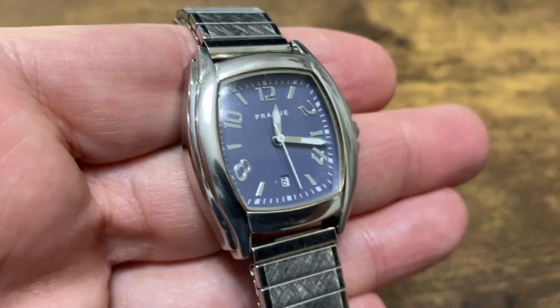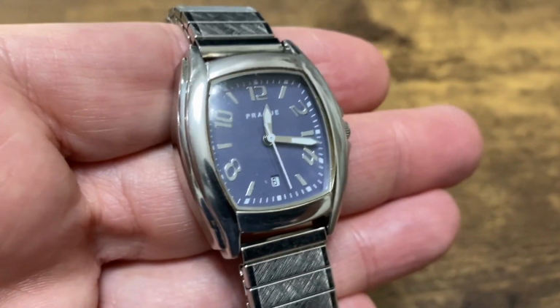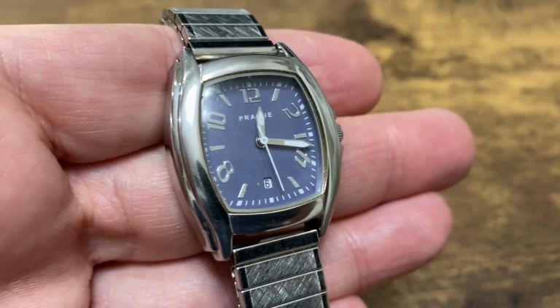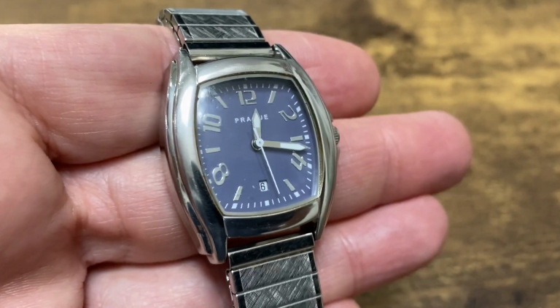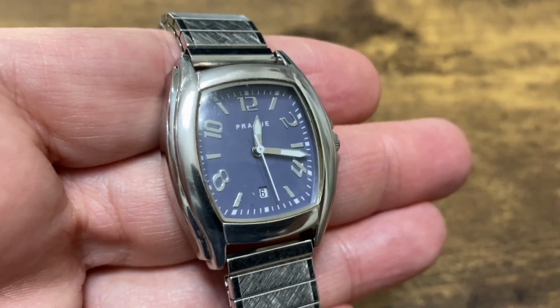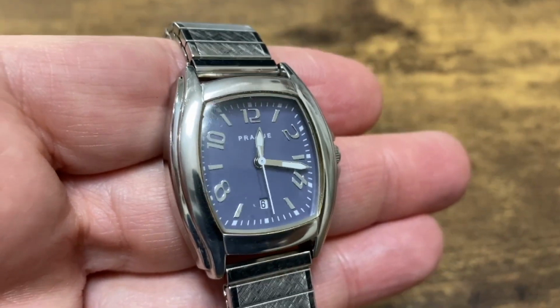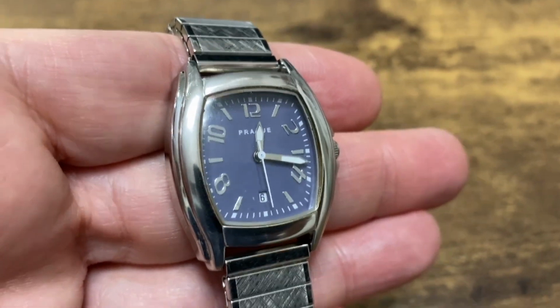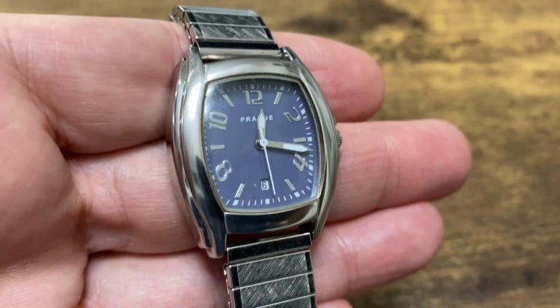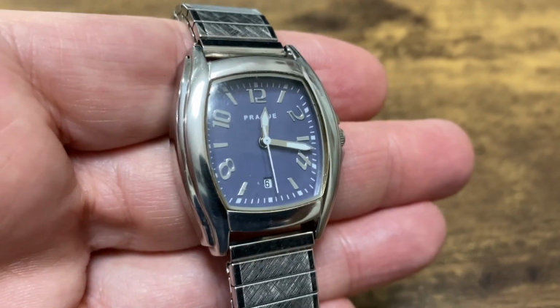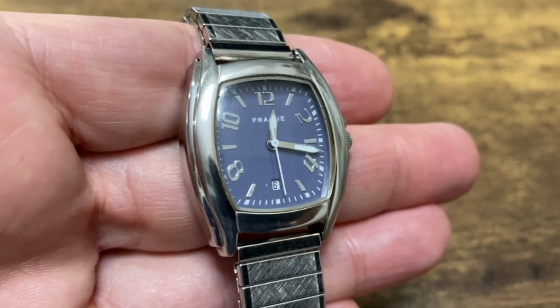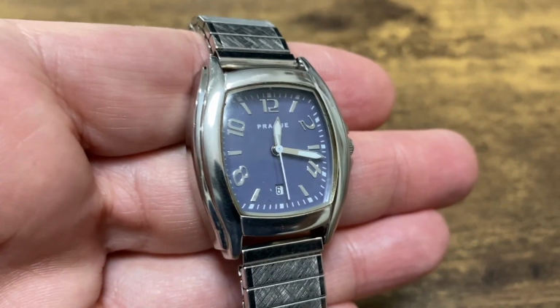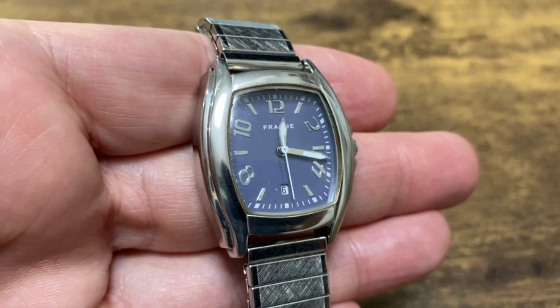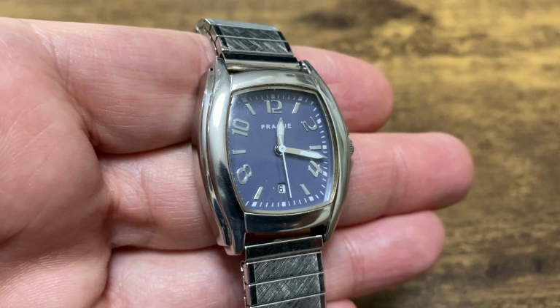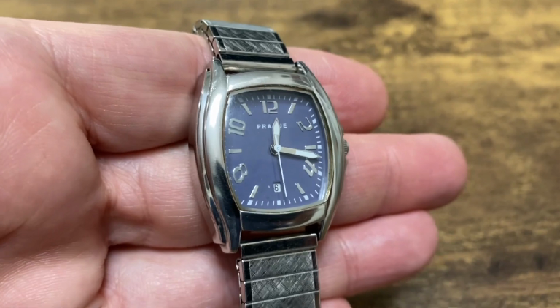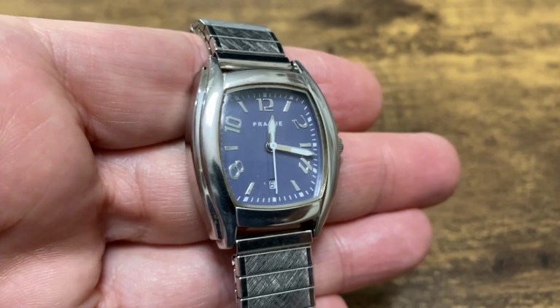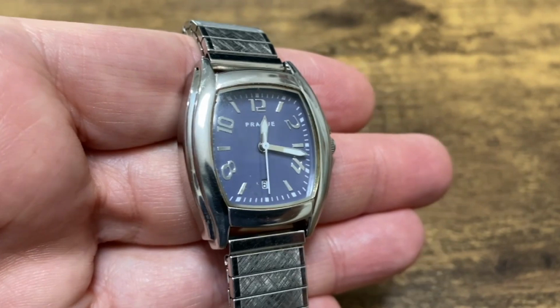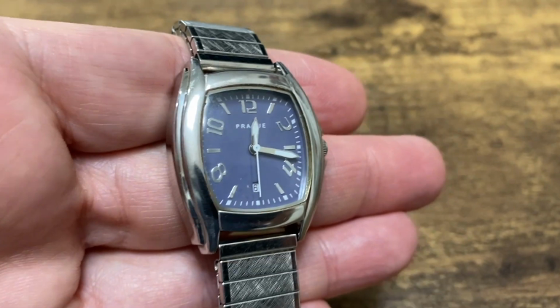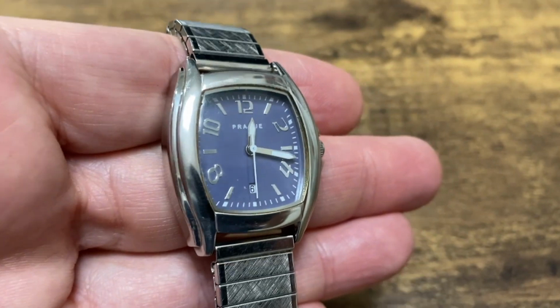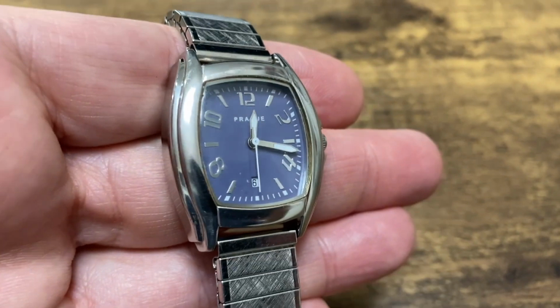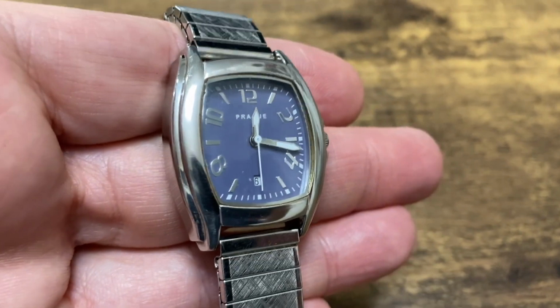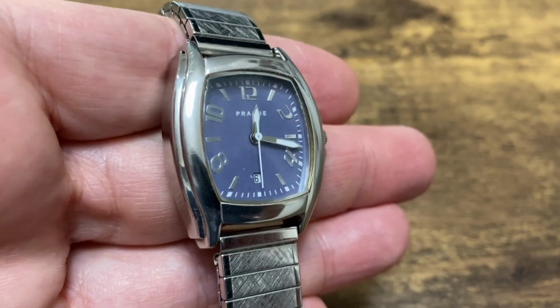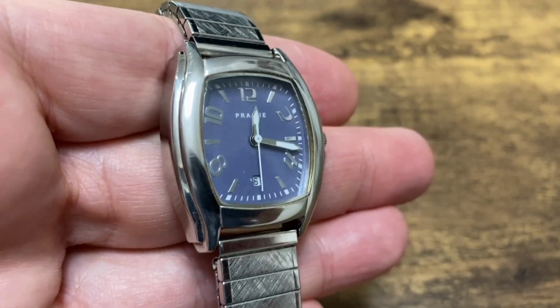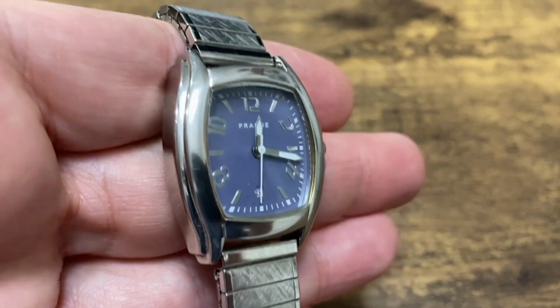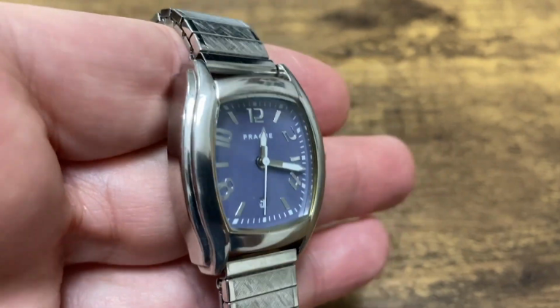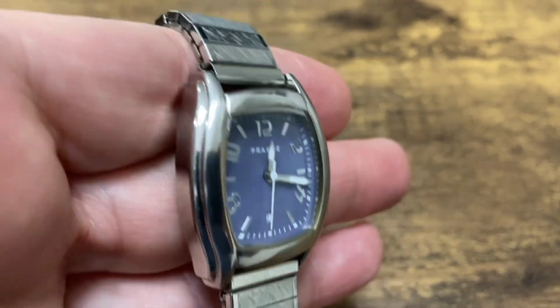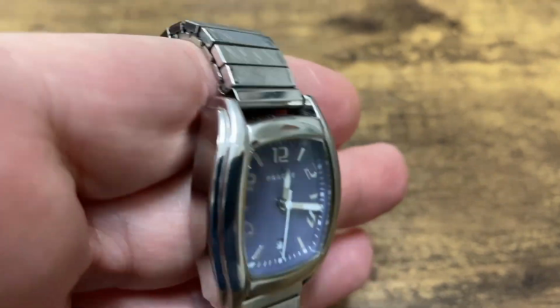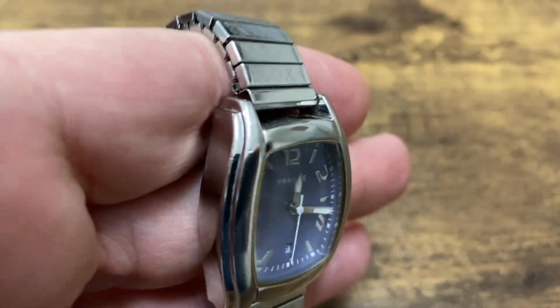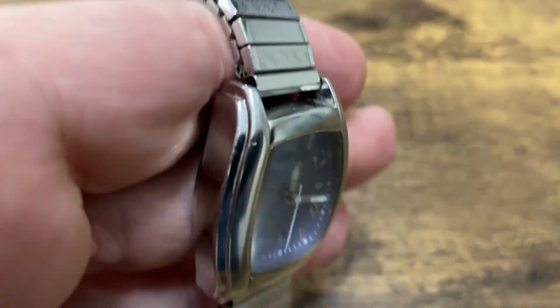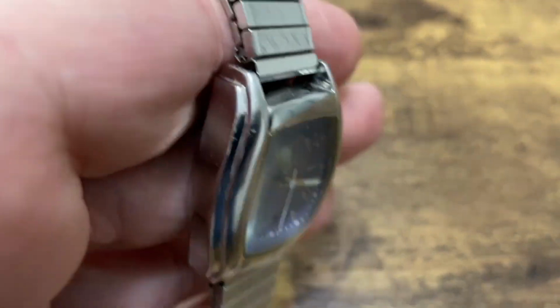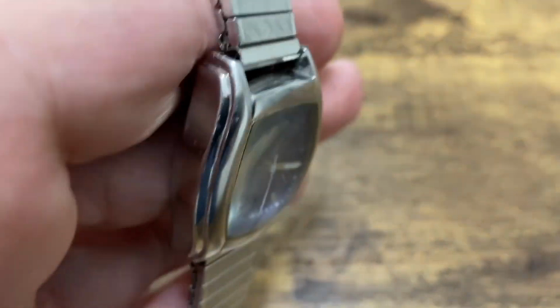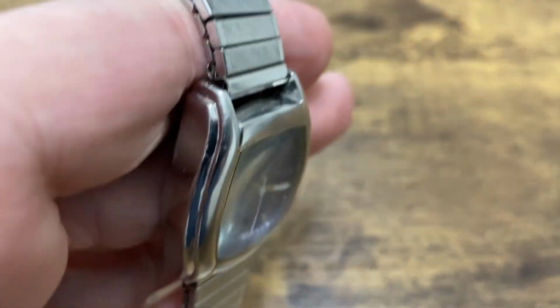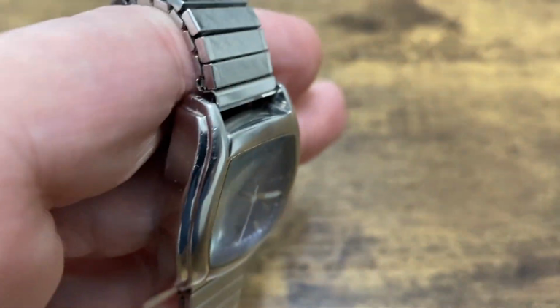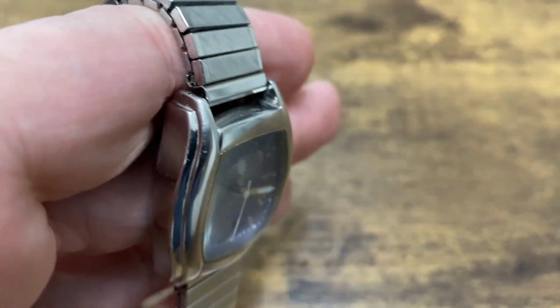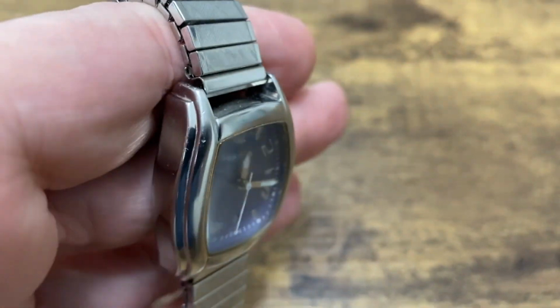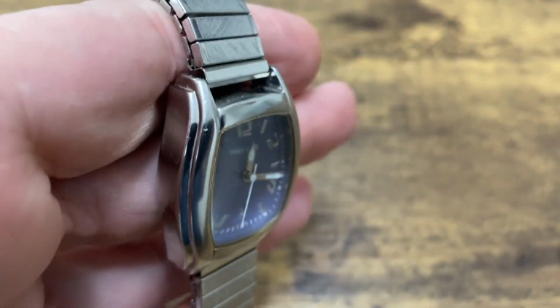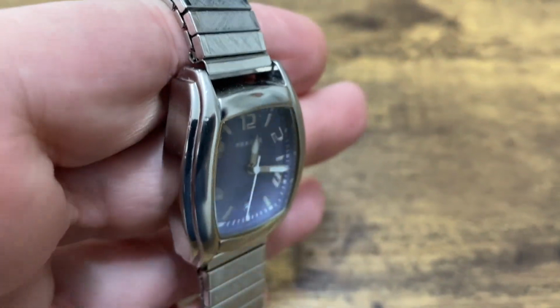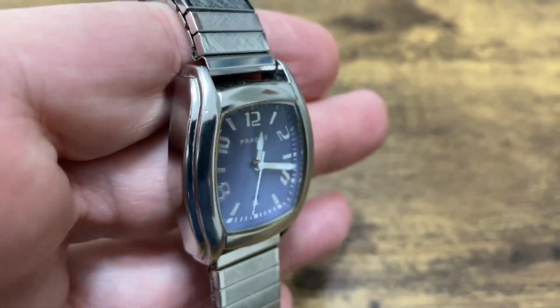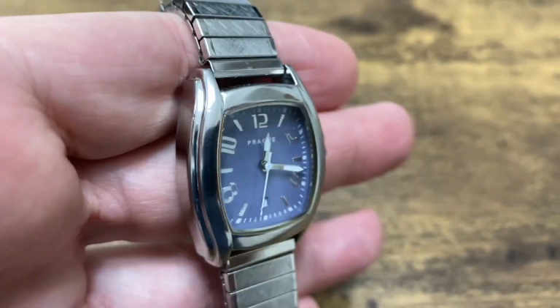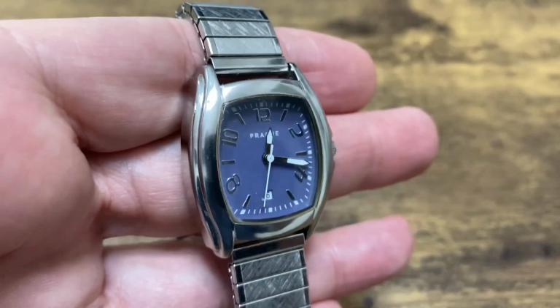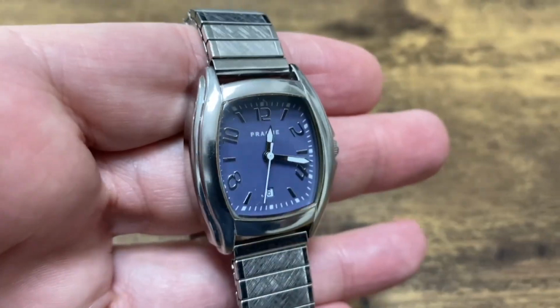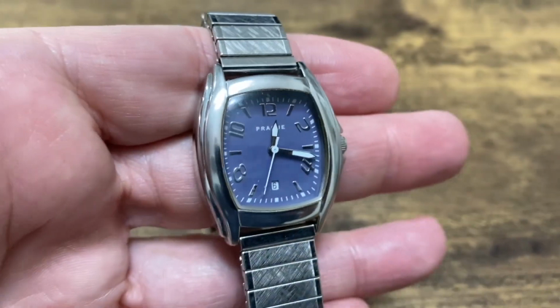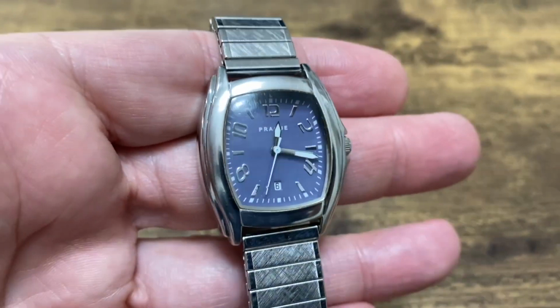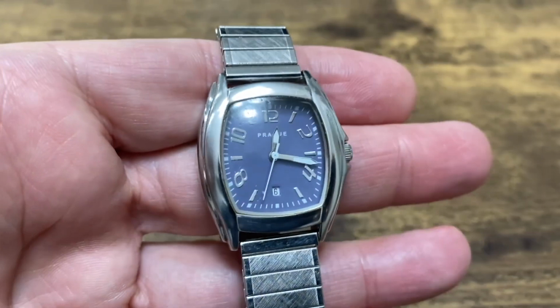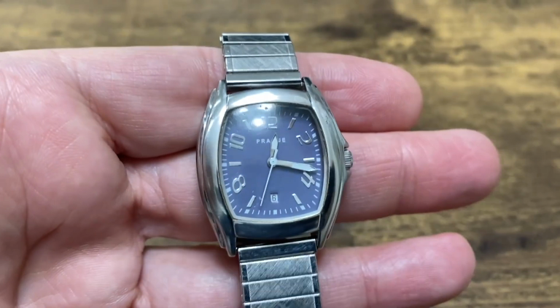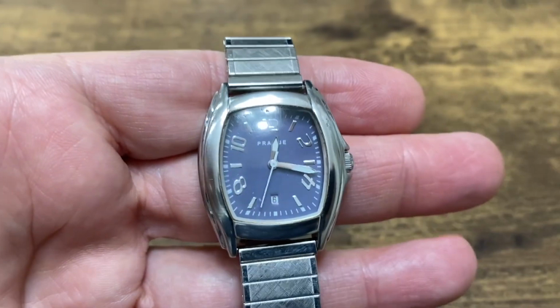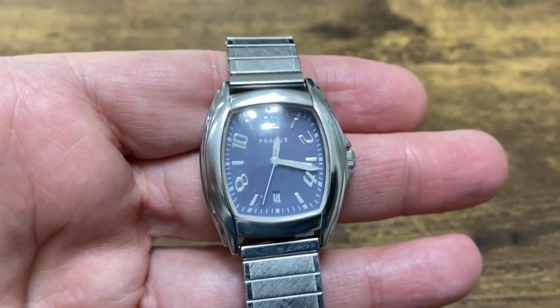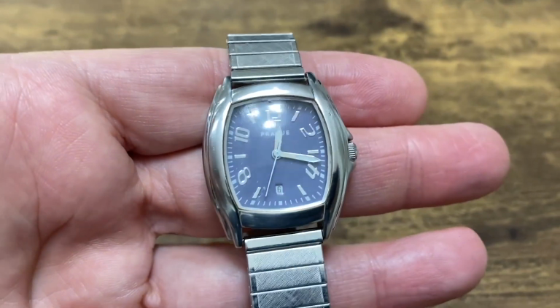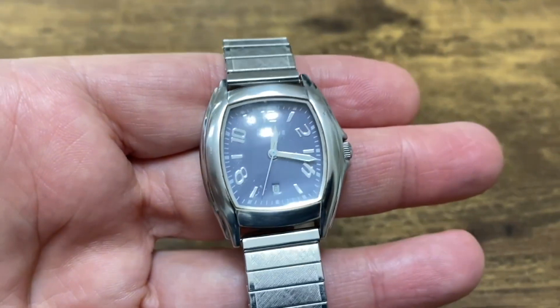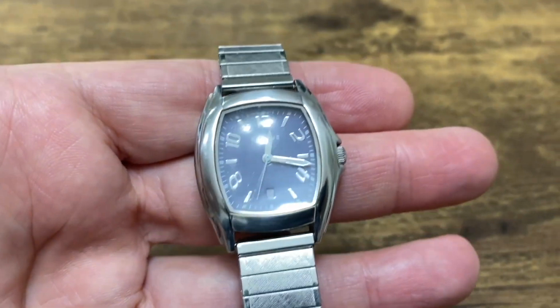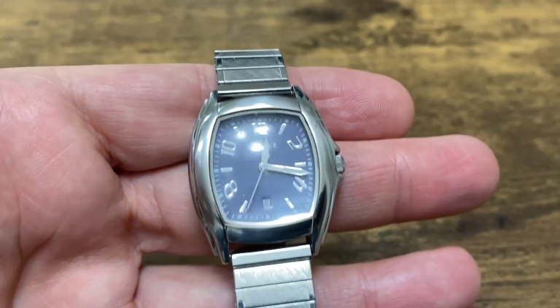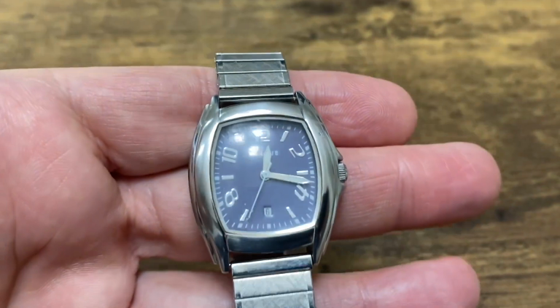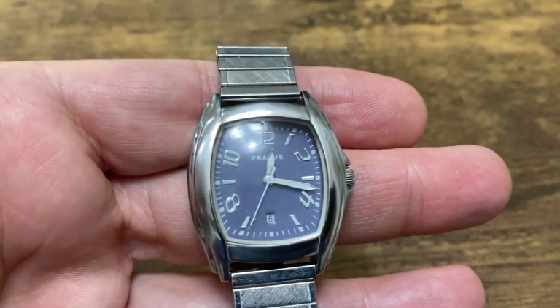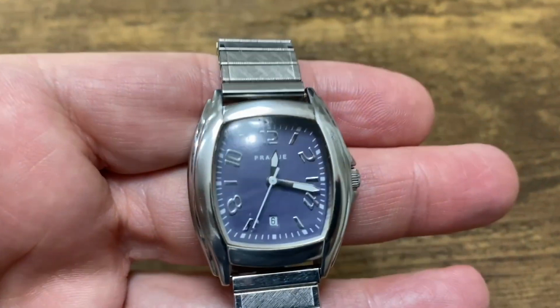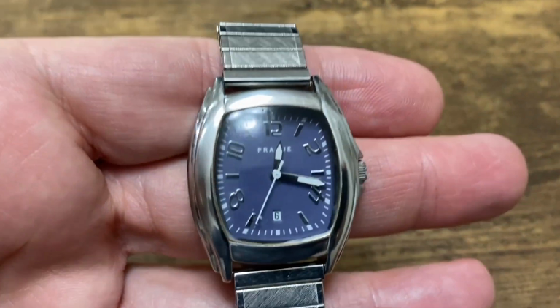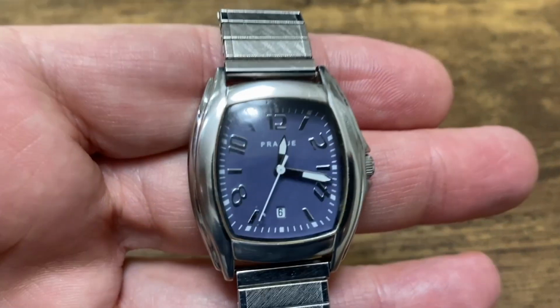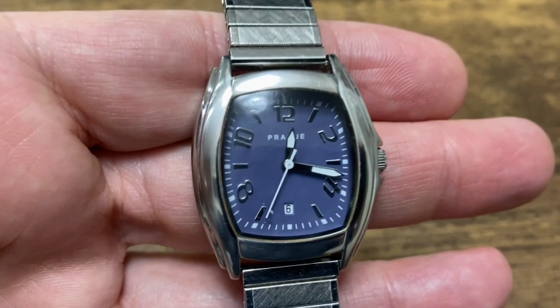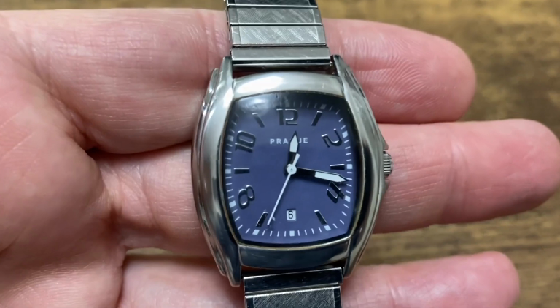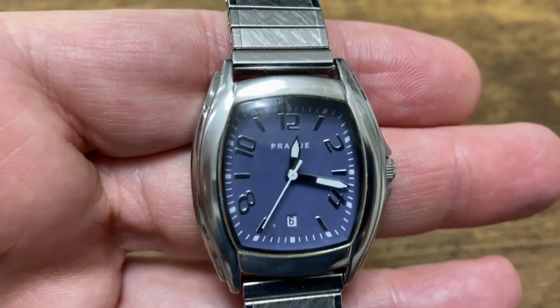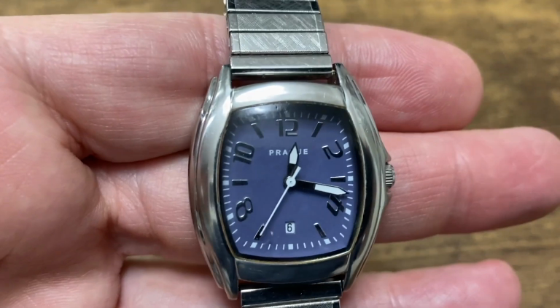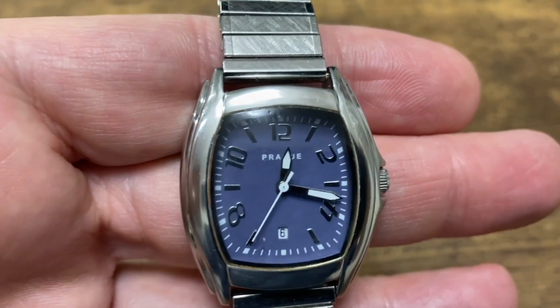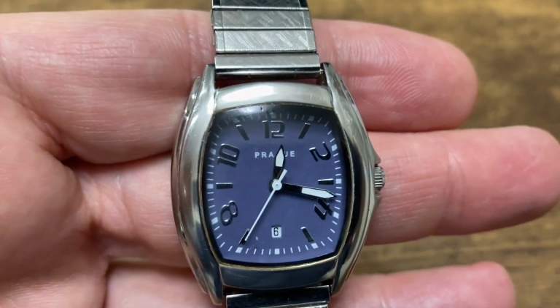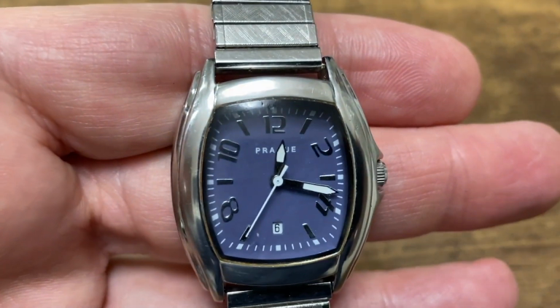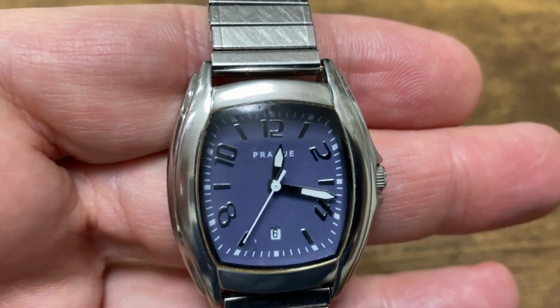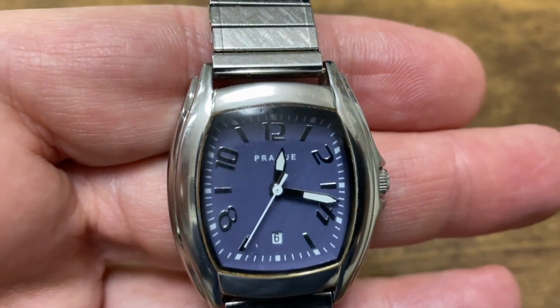Anyway, I hope you enjoyed seeing these thrift store watches, and if you know anything about these watches please share some info.